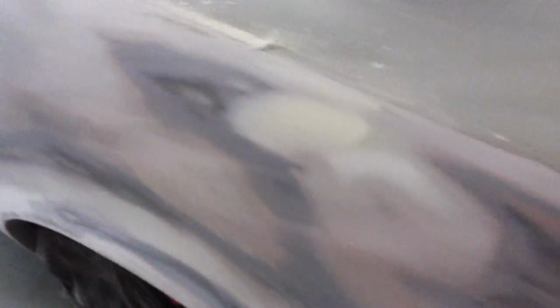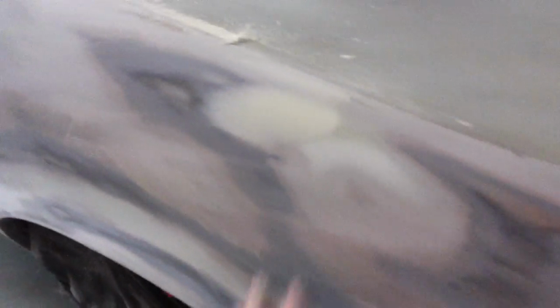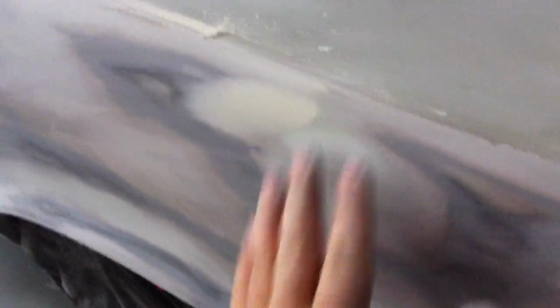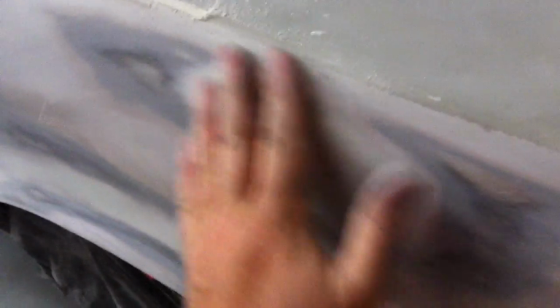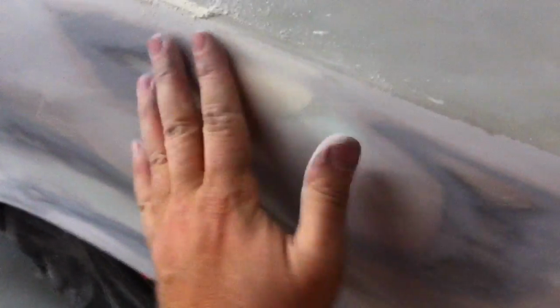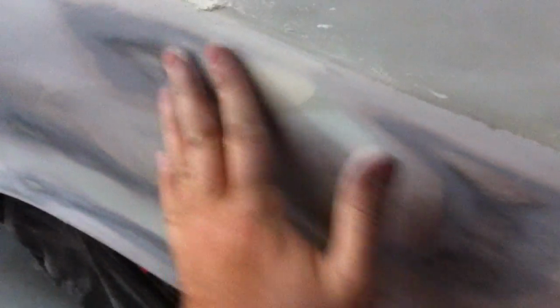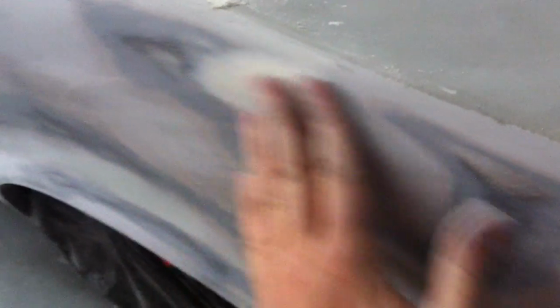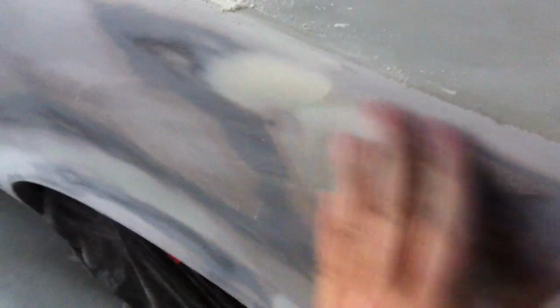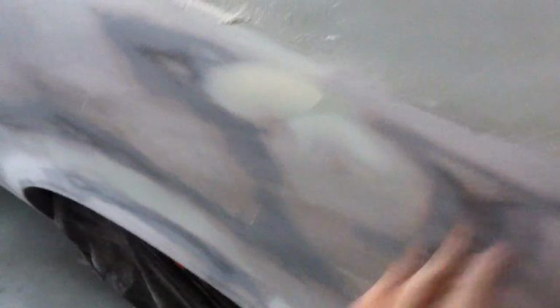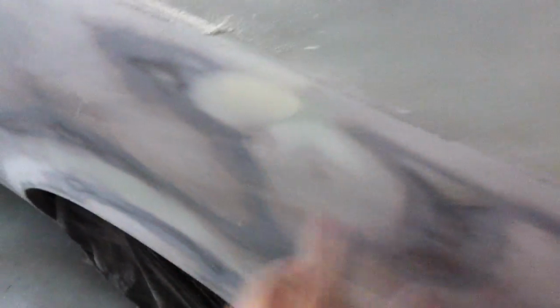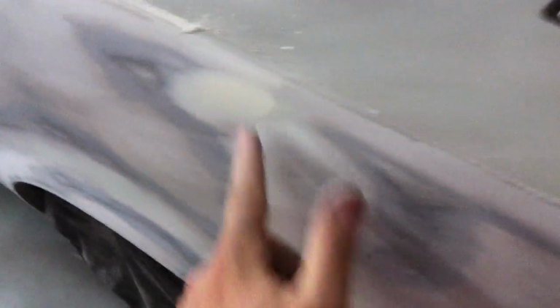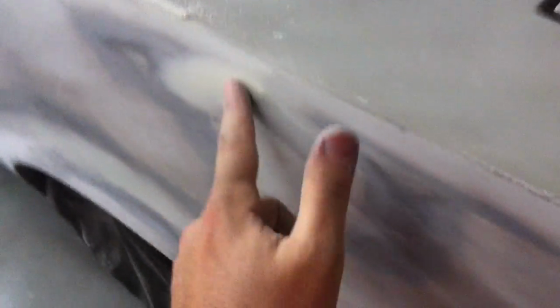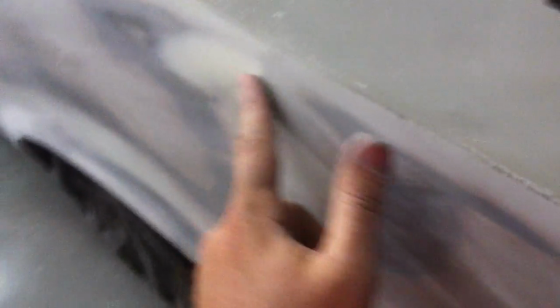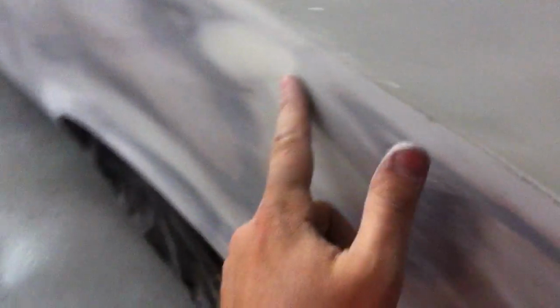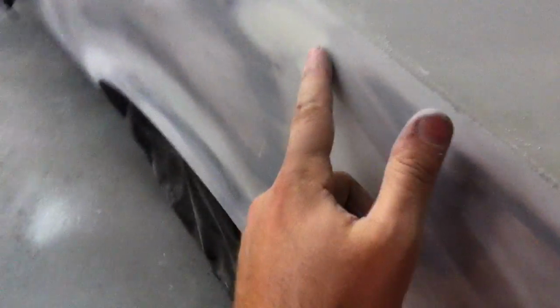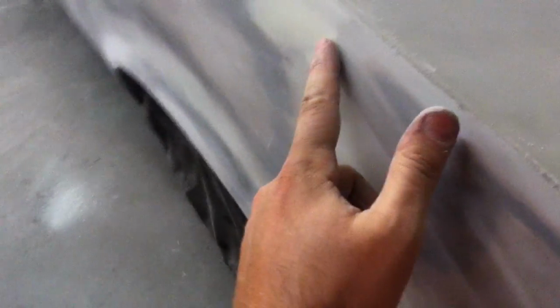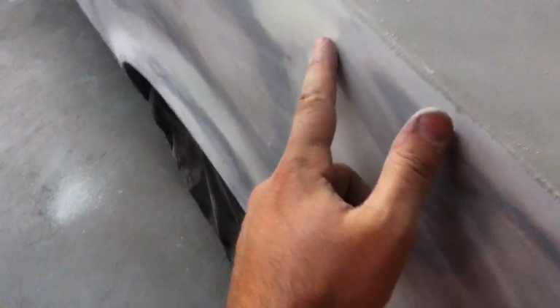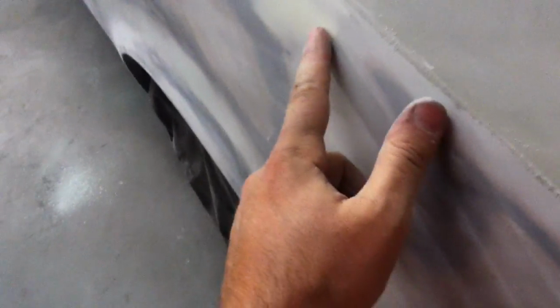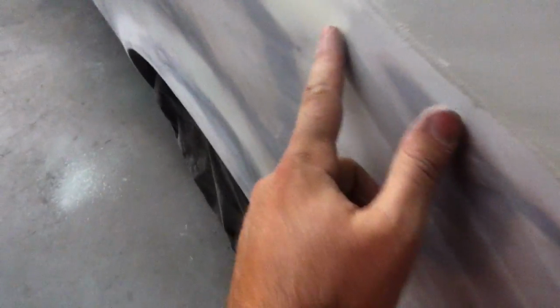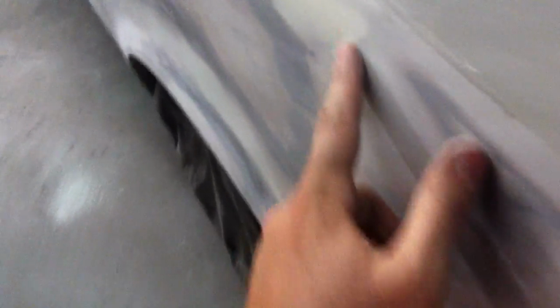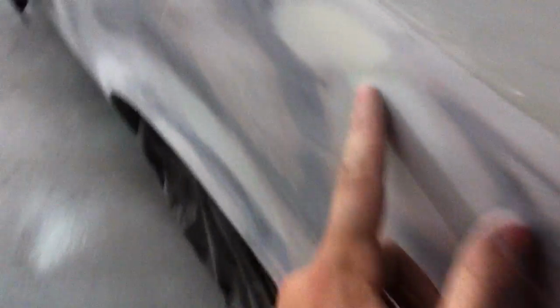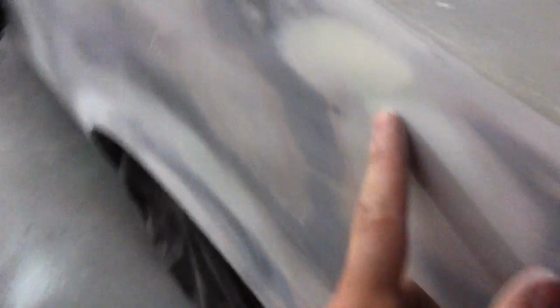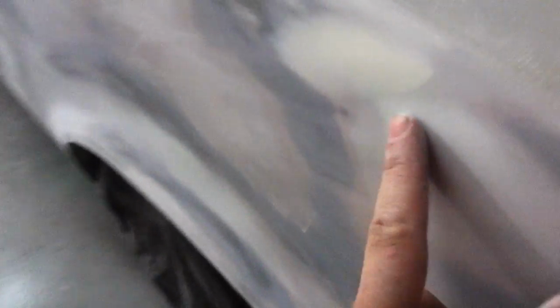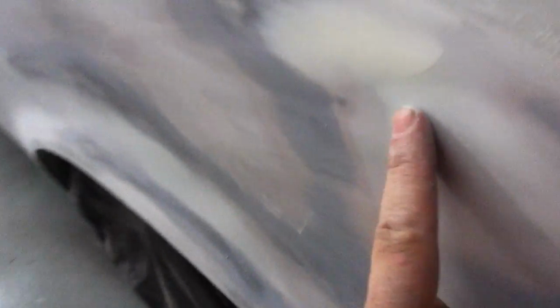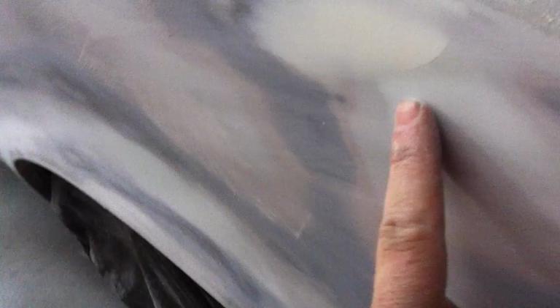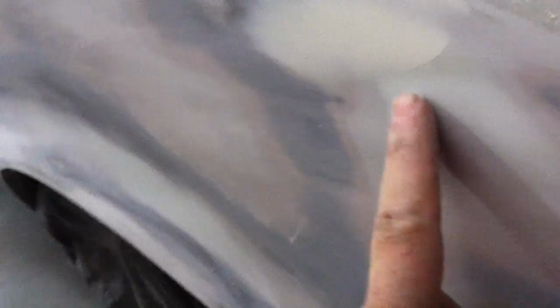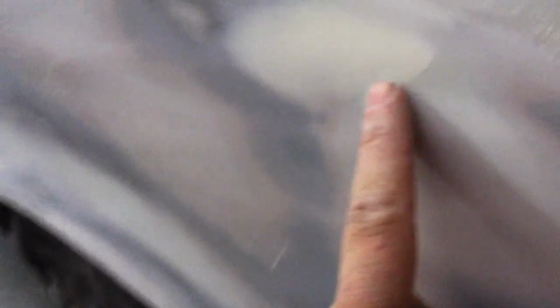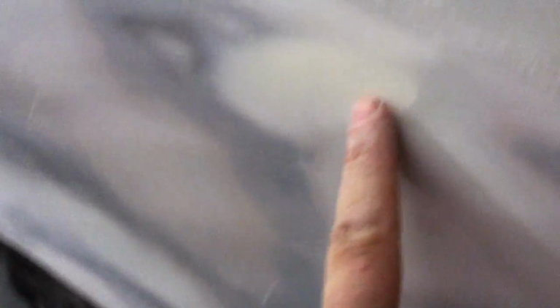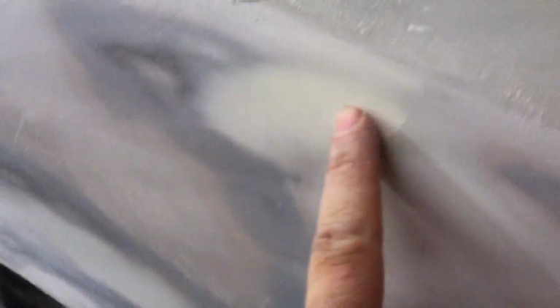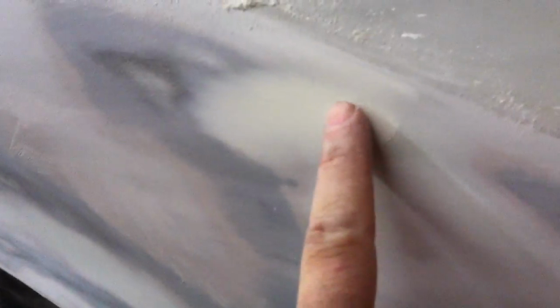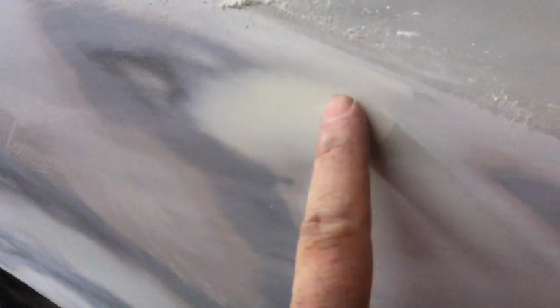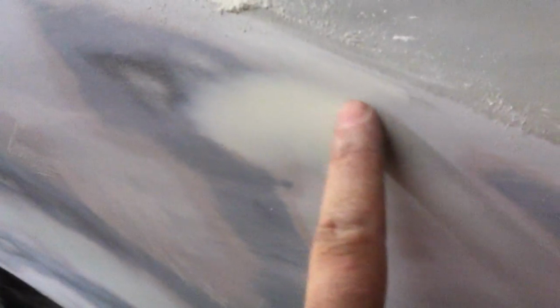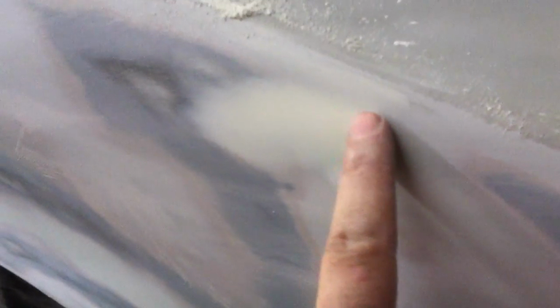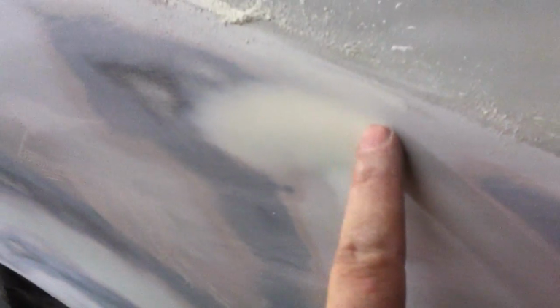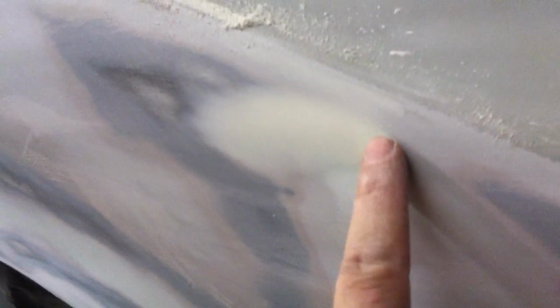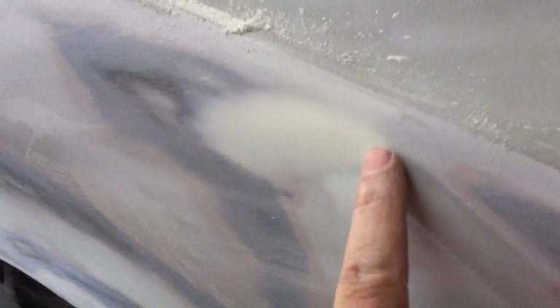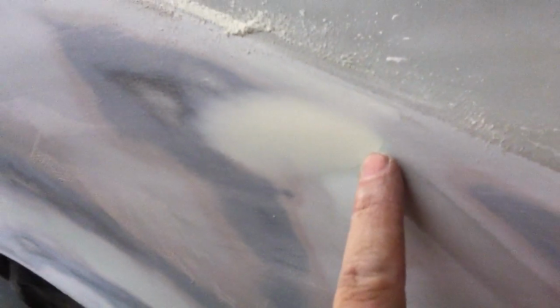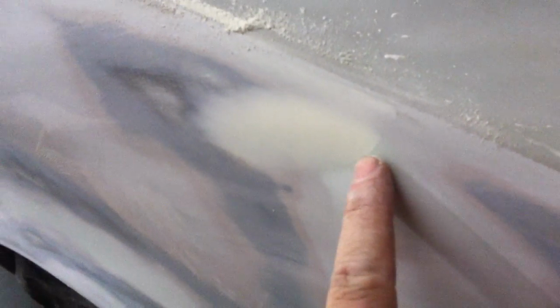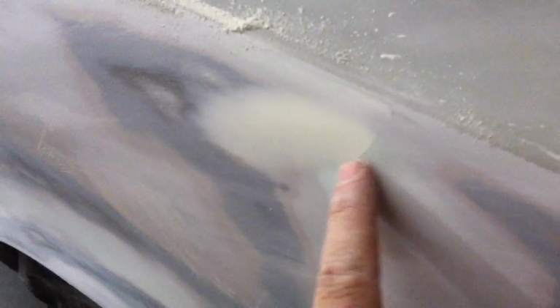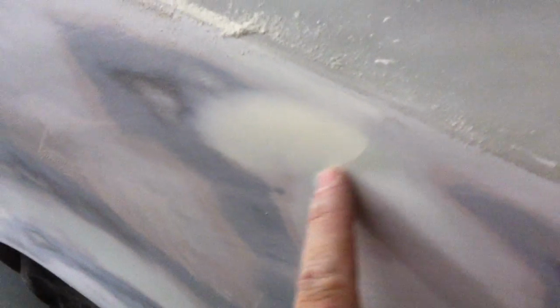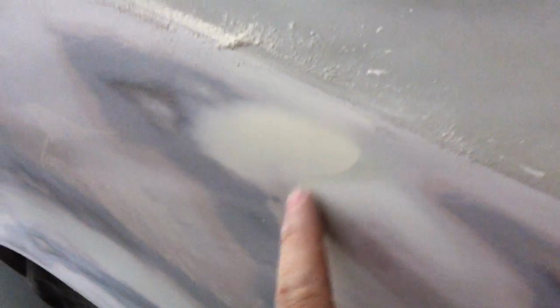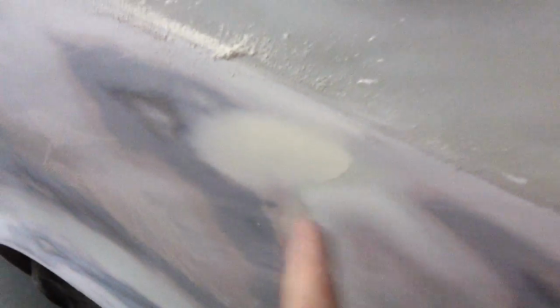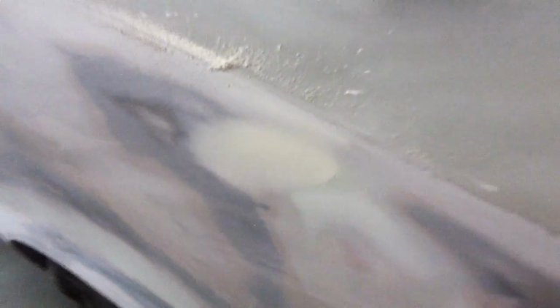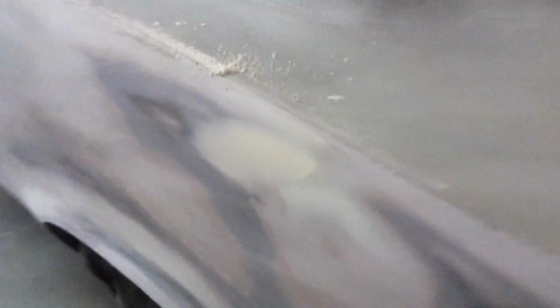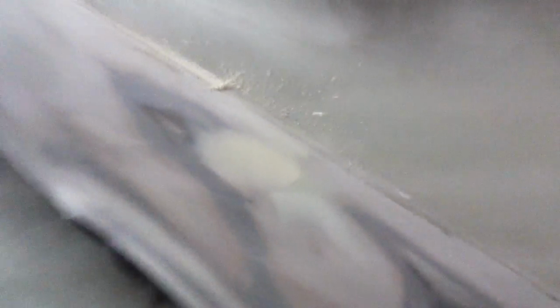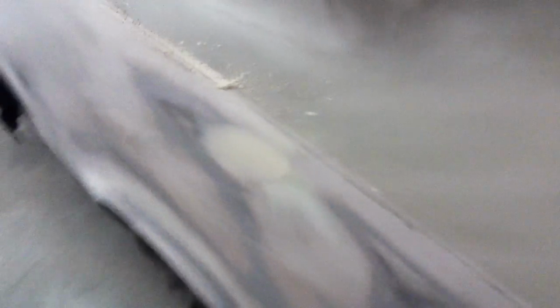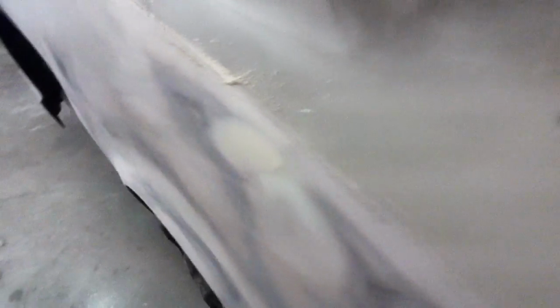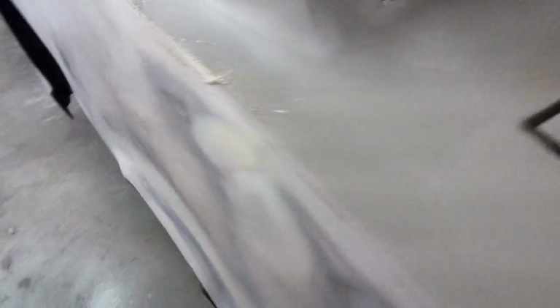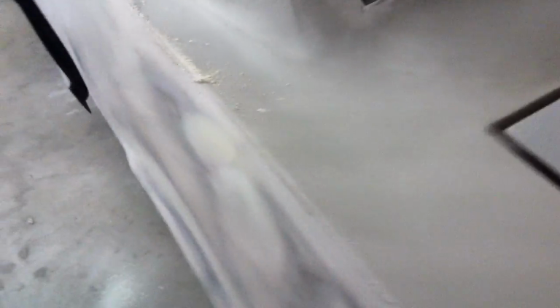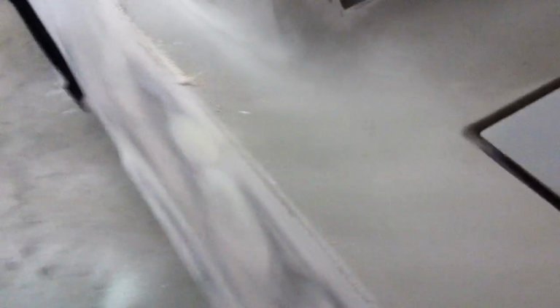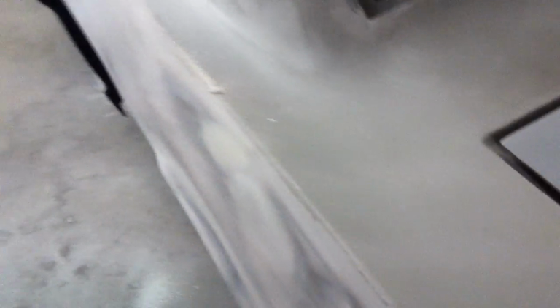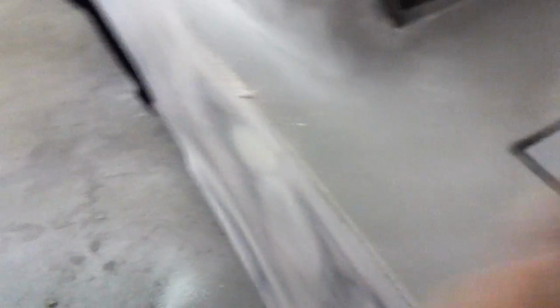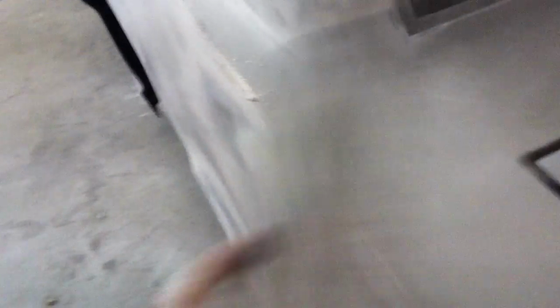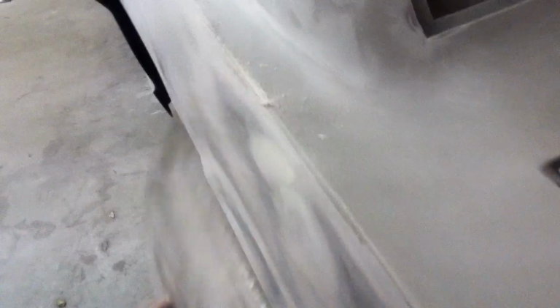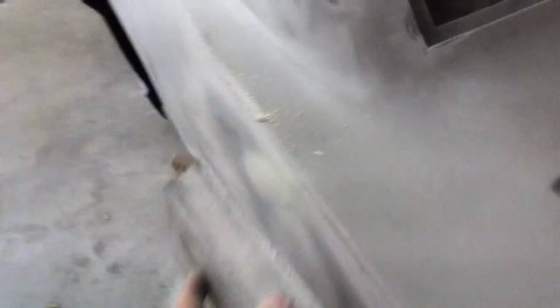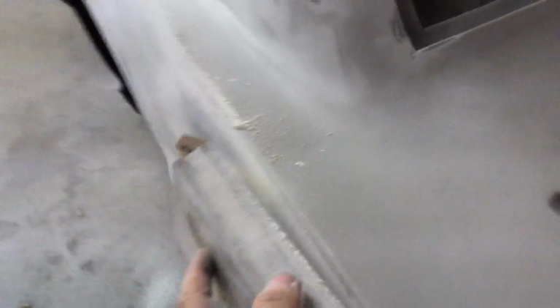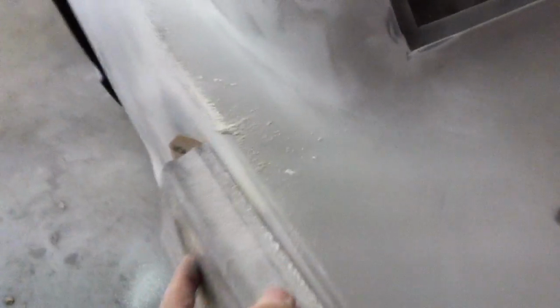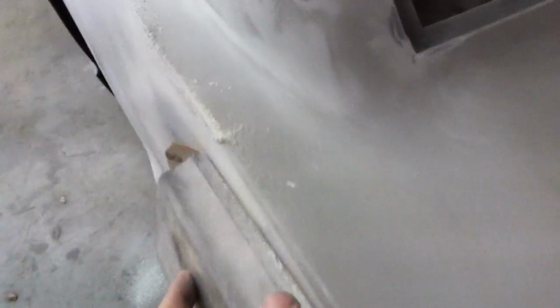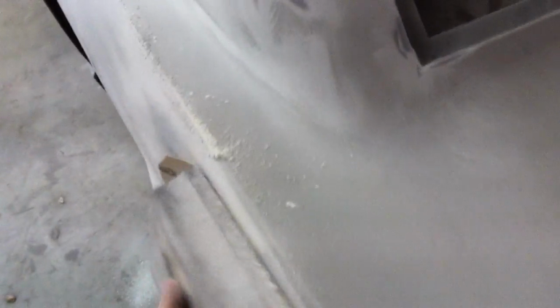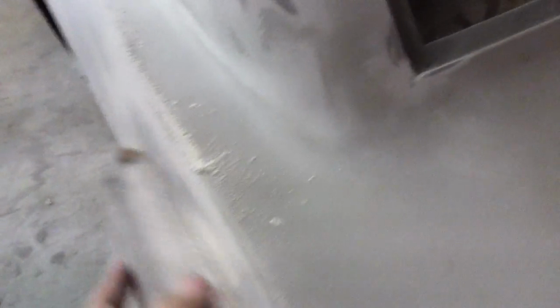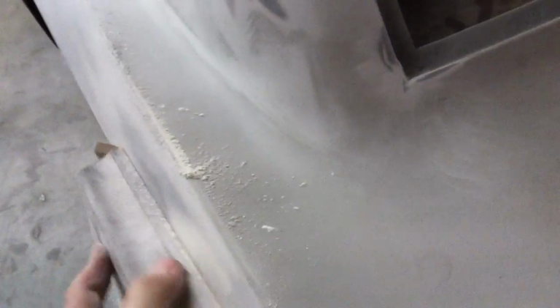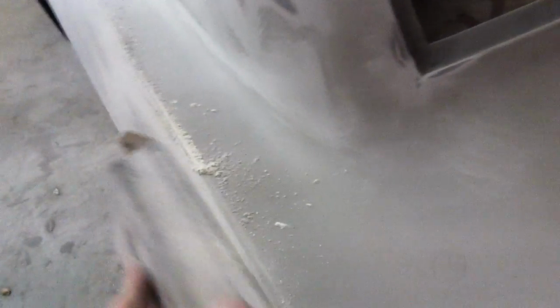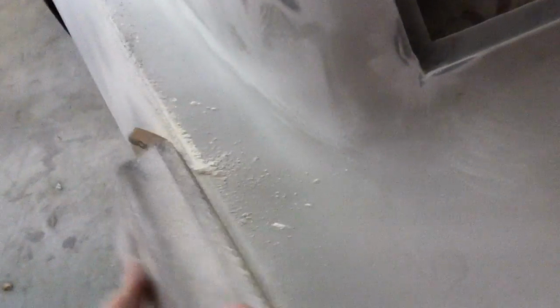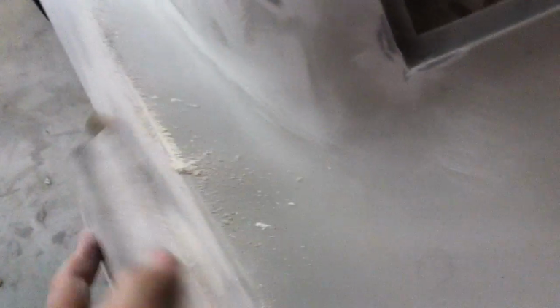You can see there's a little bit of a hard edge left right there. So if we sand that a little bit more.